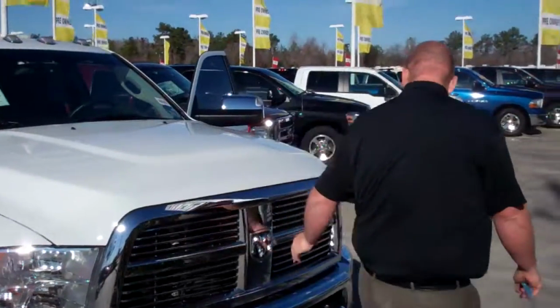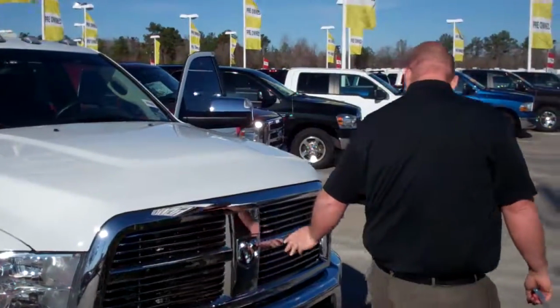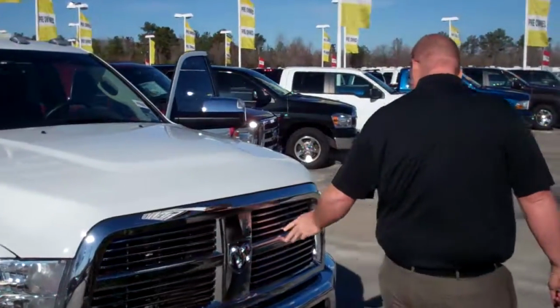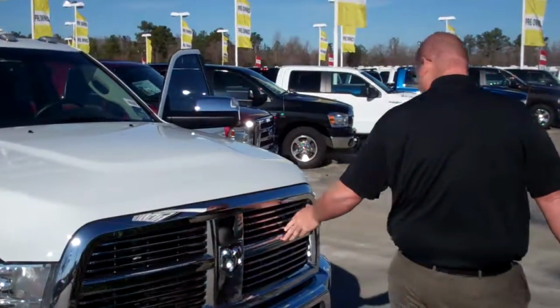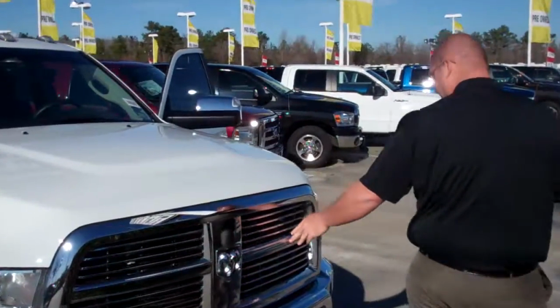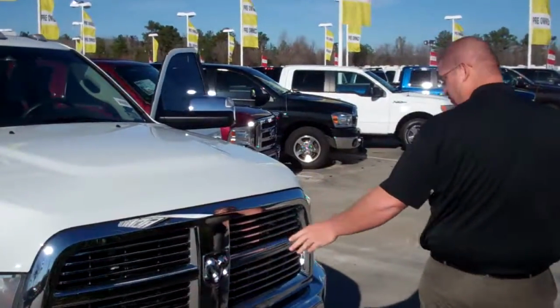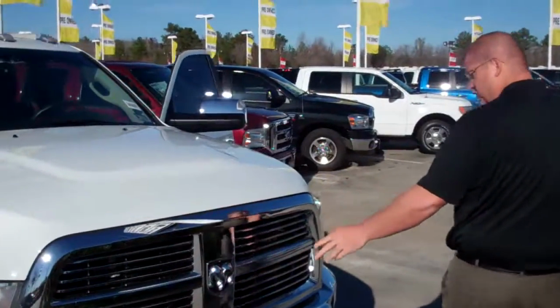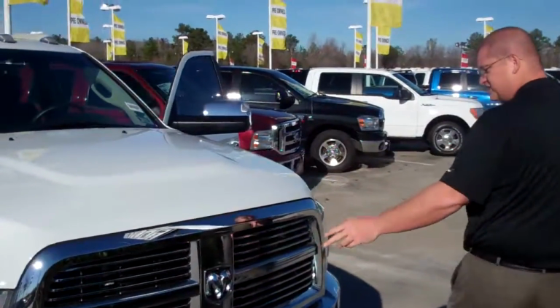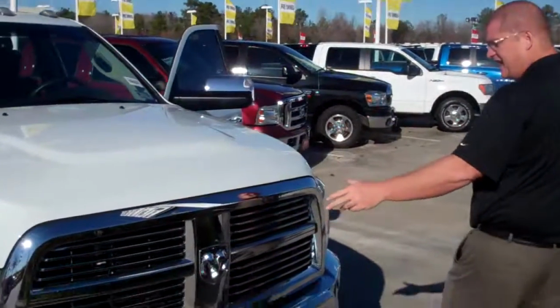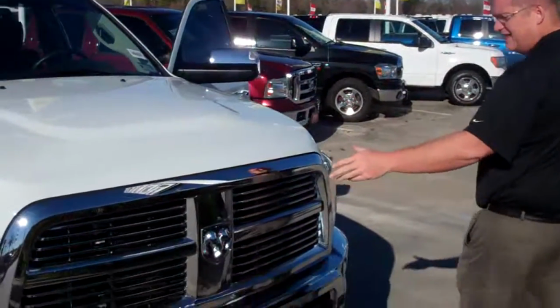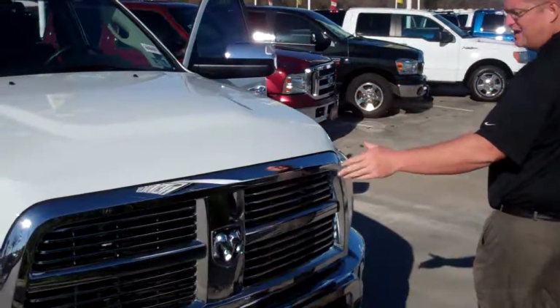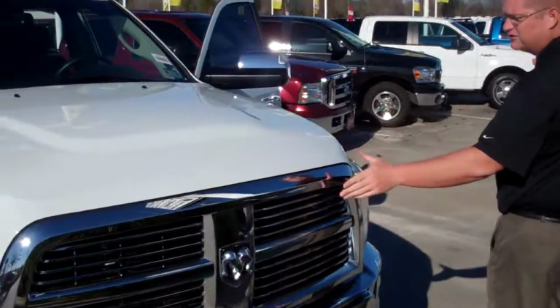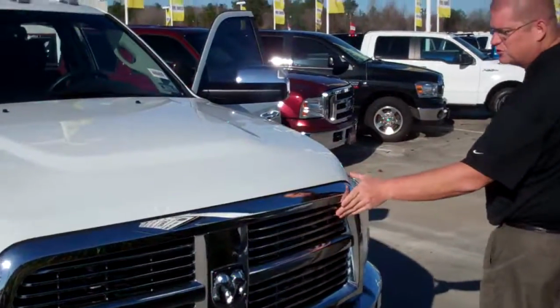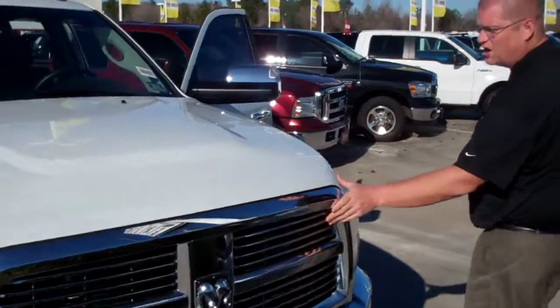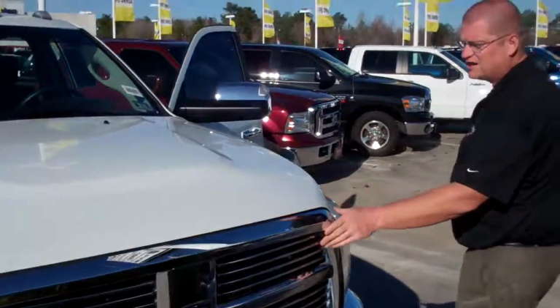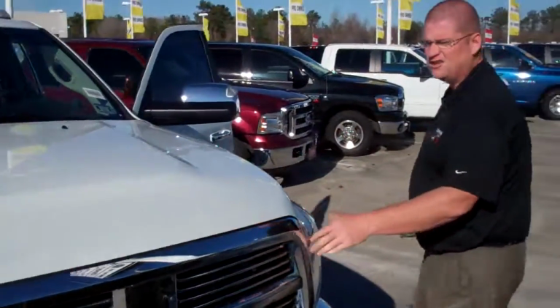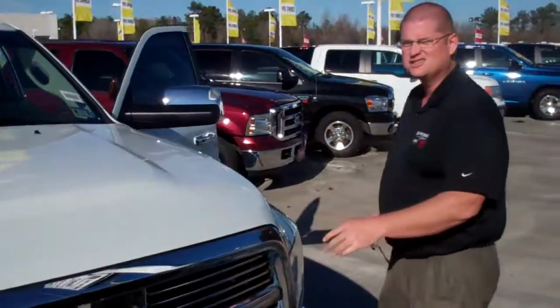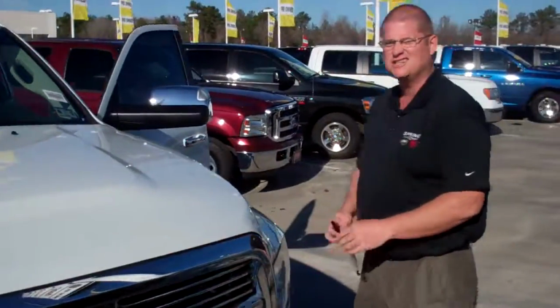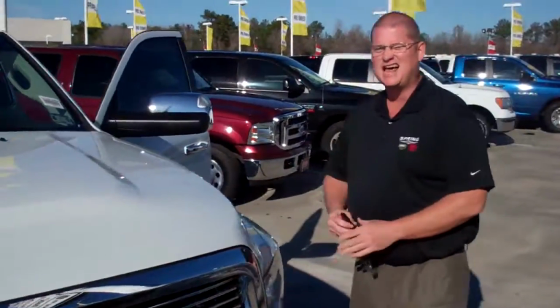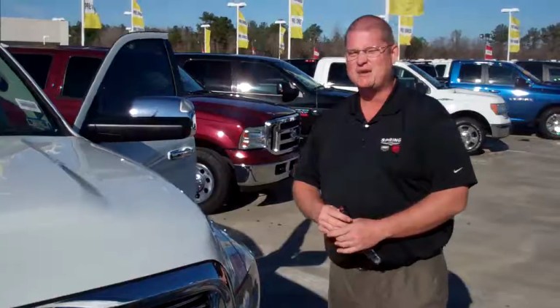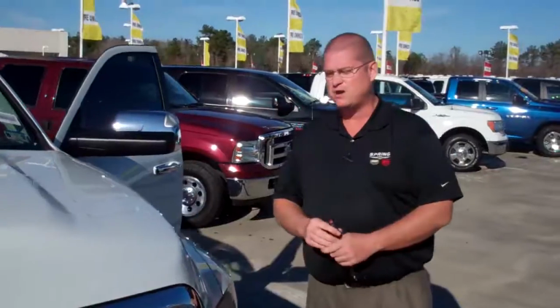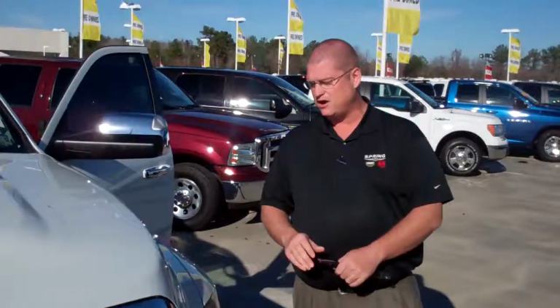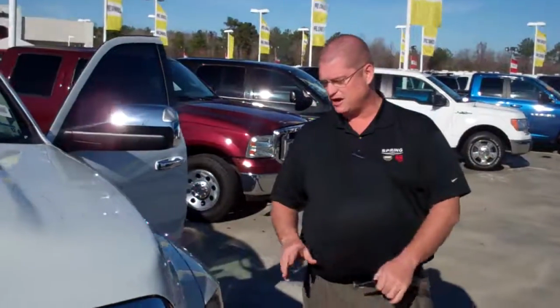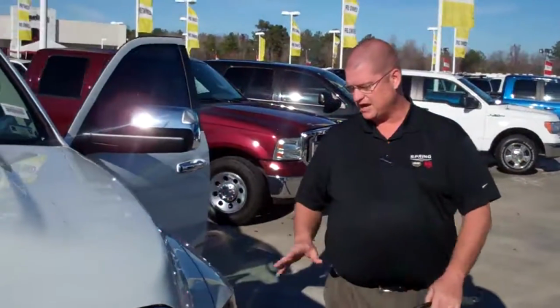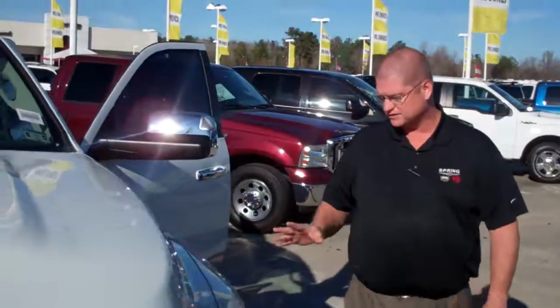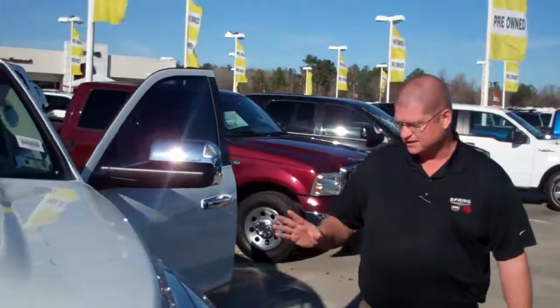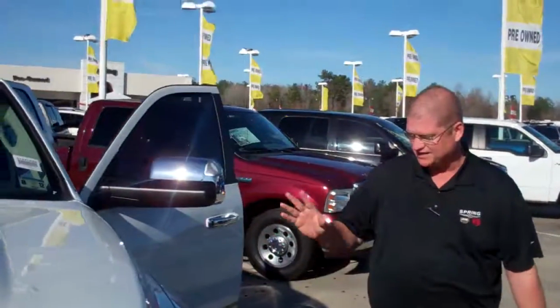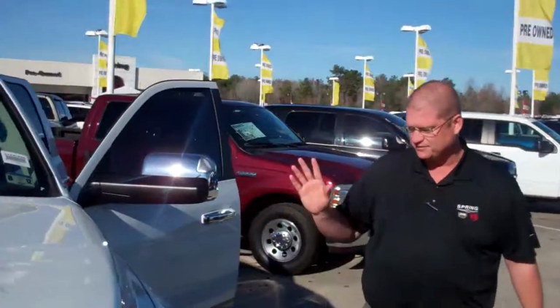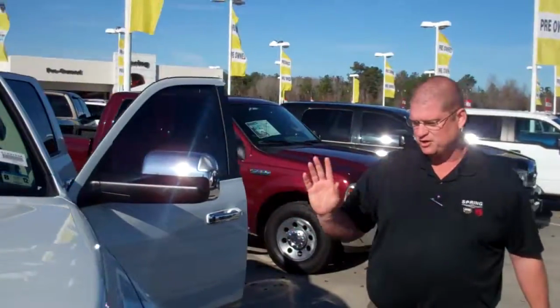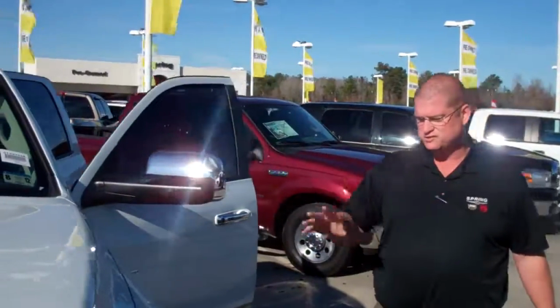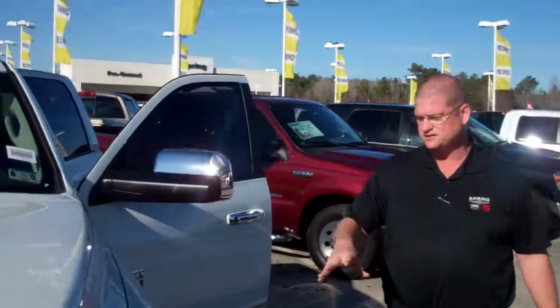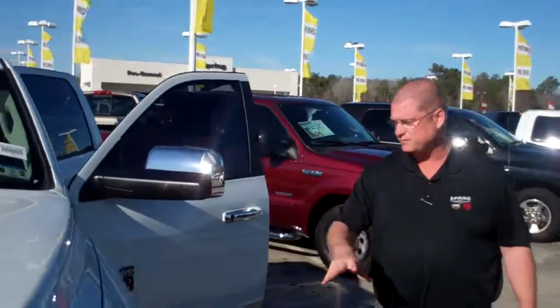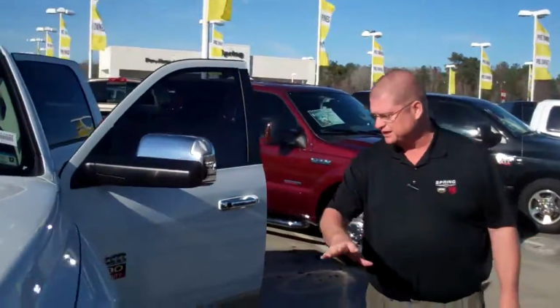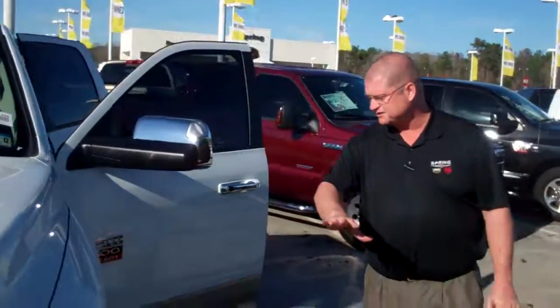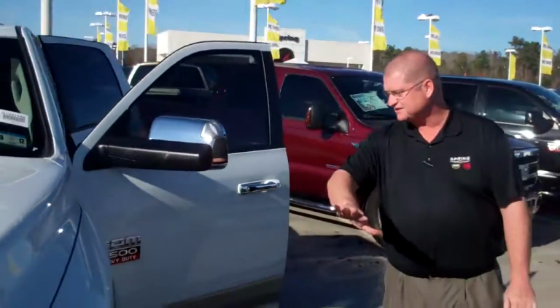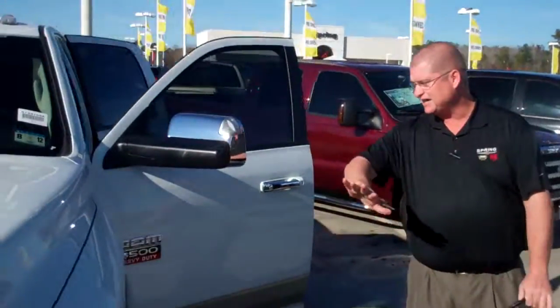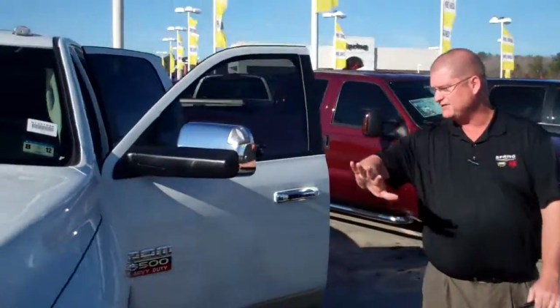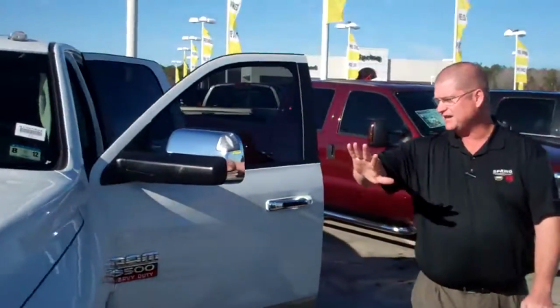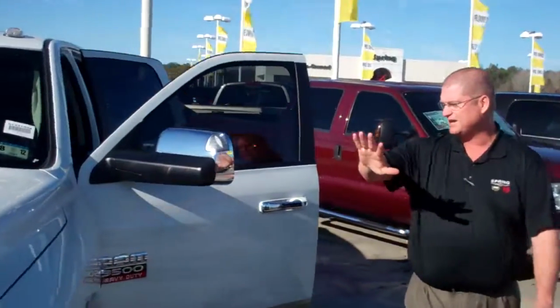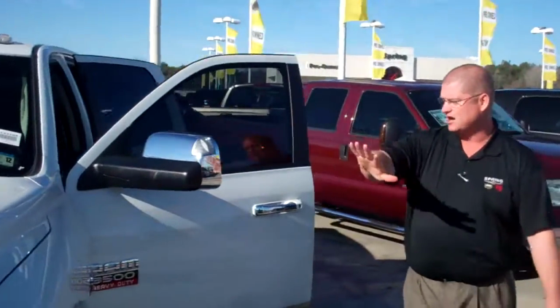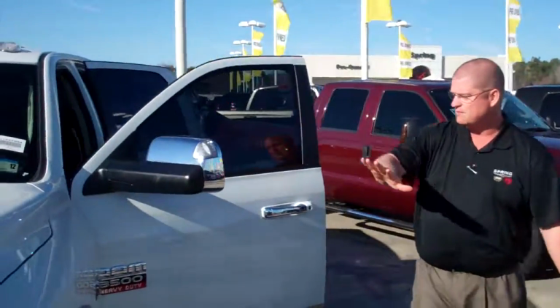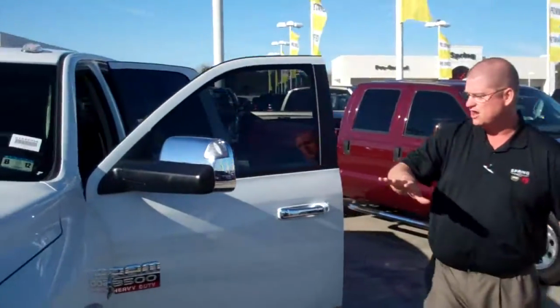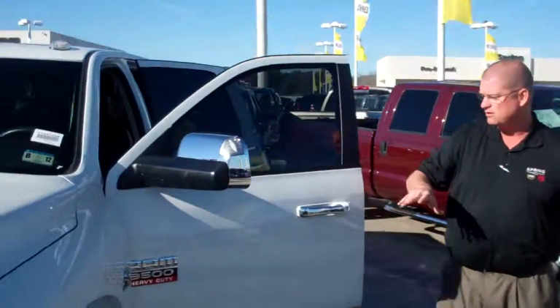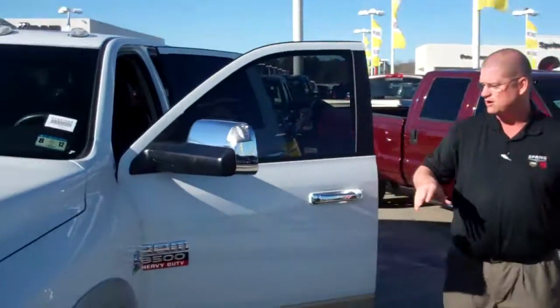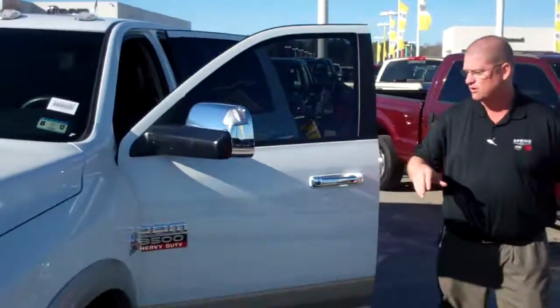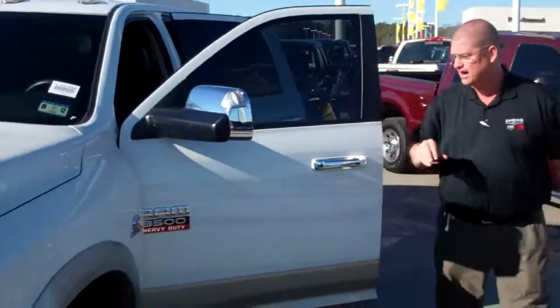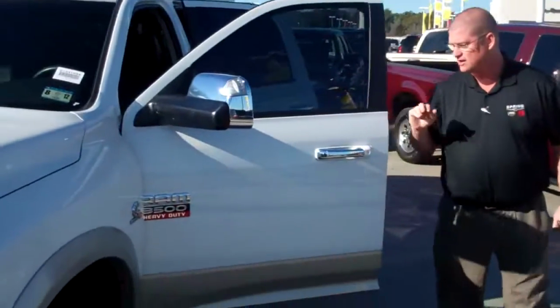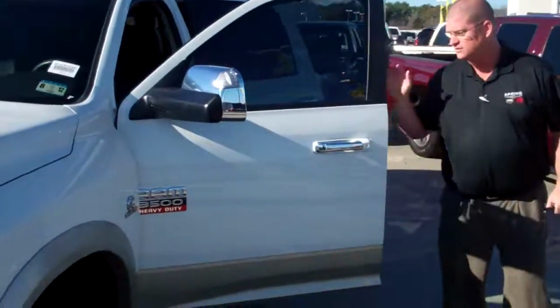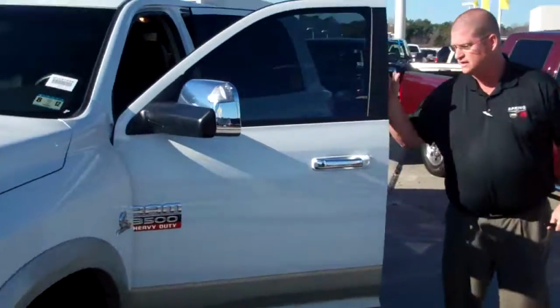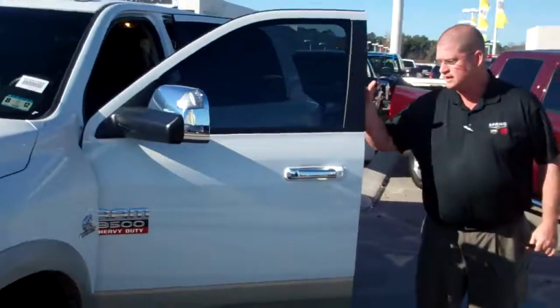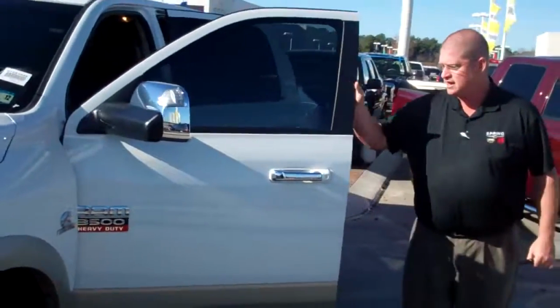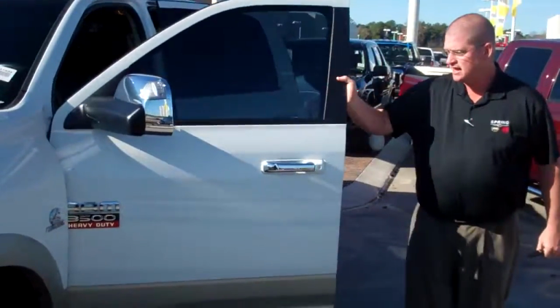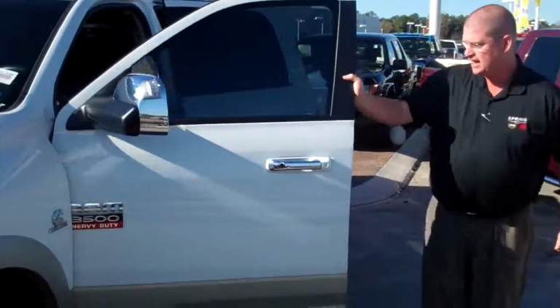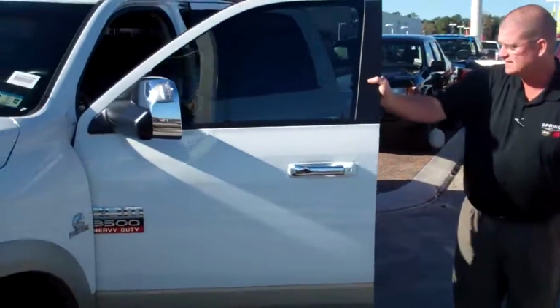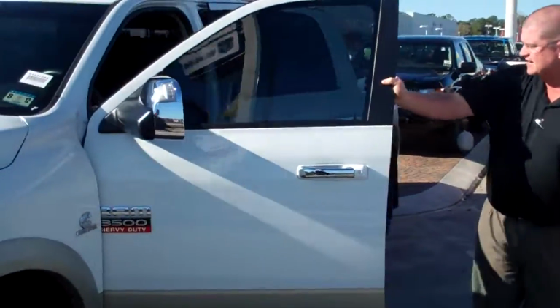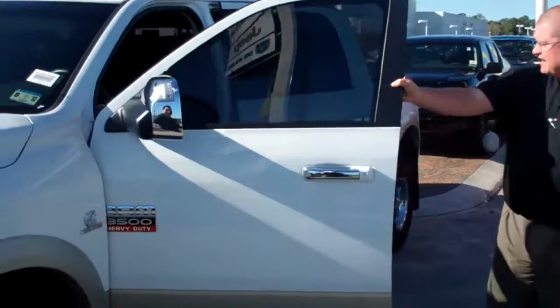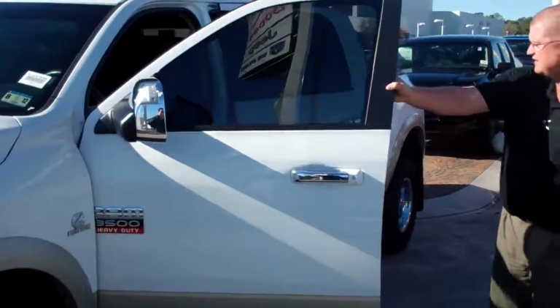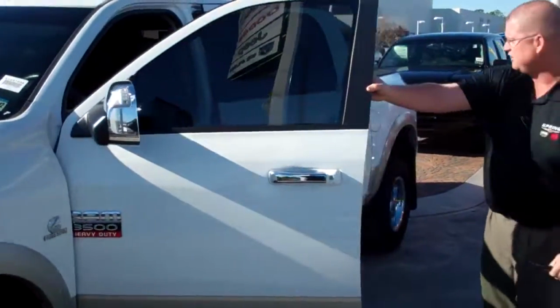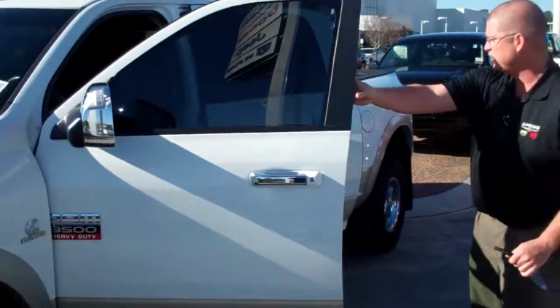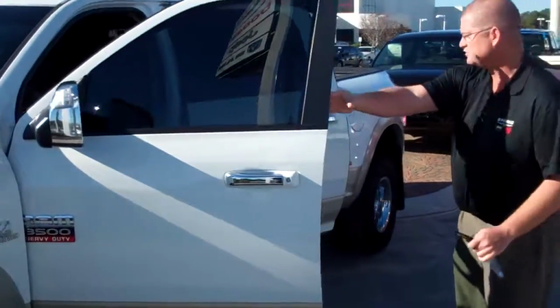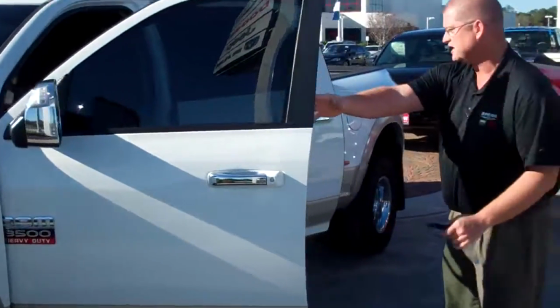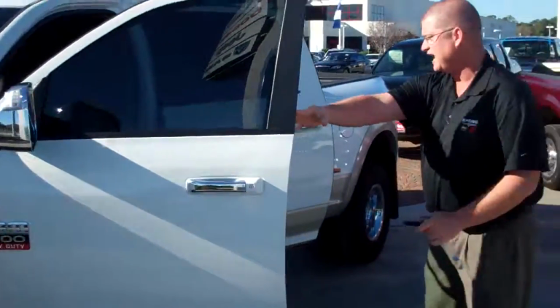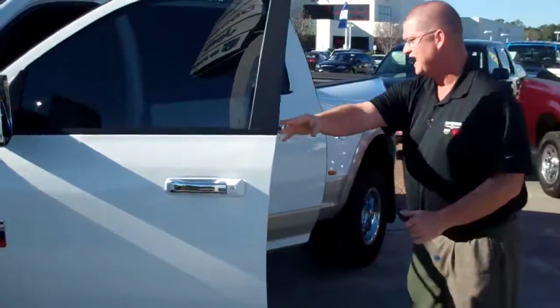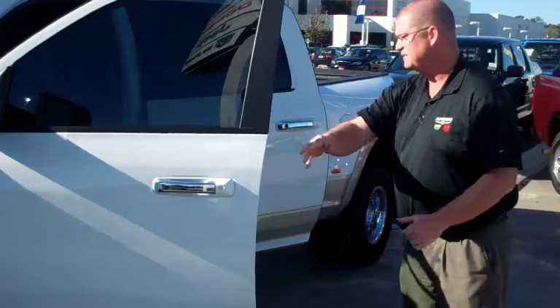This is the new styling of the truck that looks a lot better now. It's got the new suspensions and everything that come all the way around. It's got the huge cab.